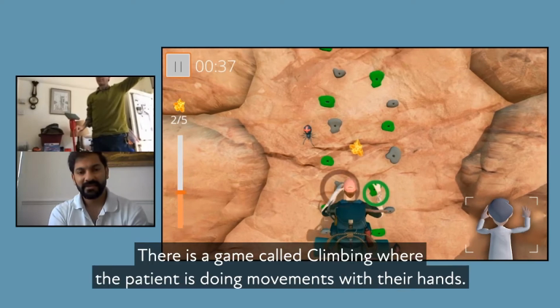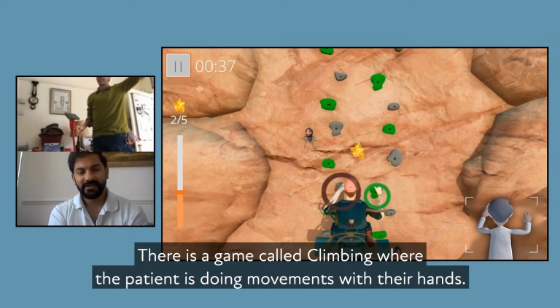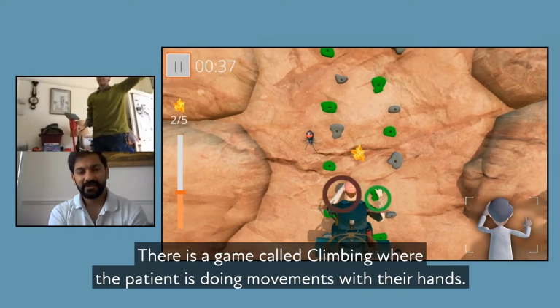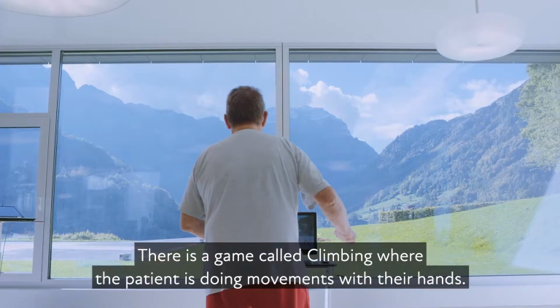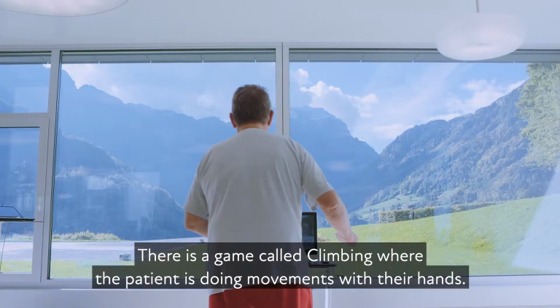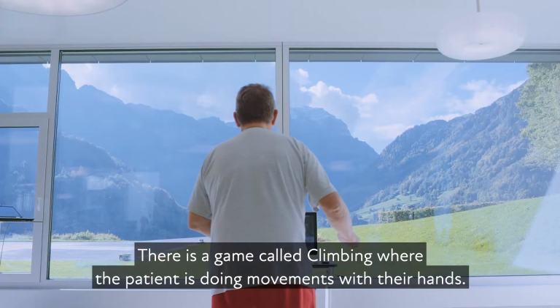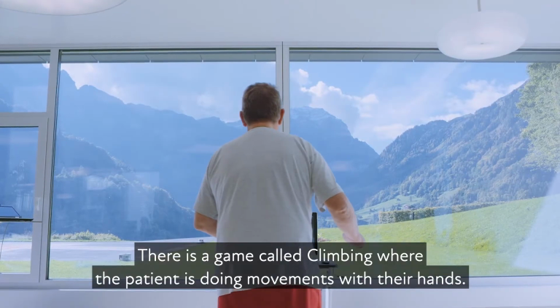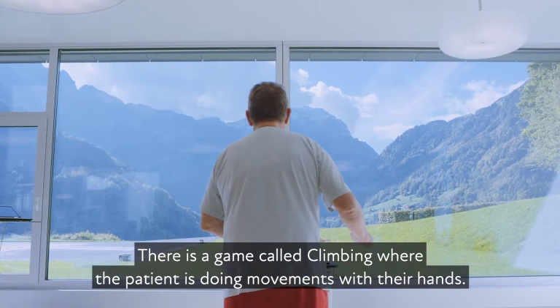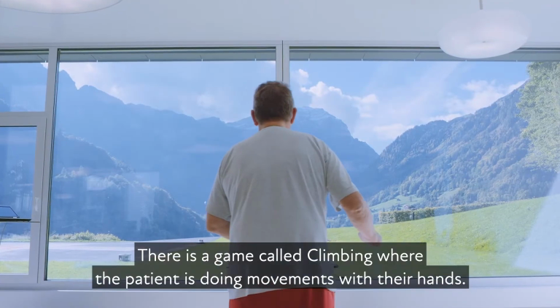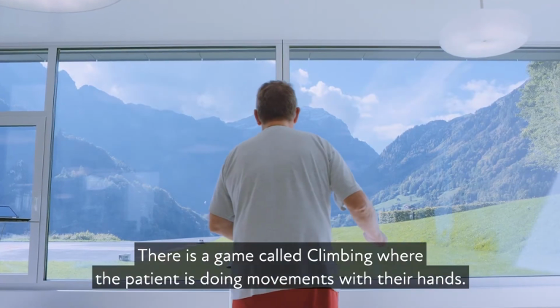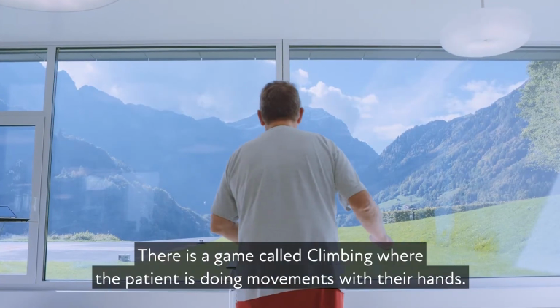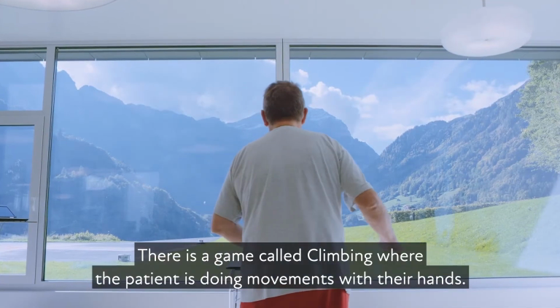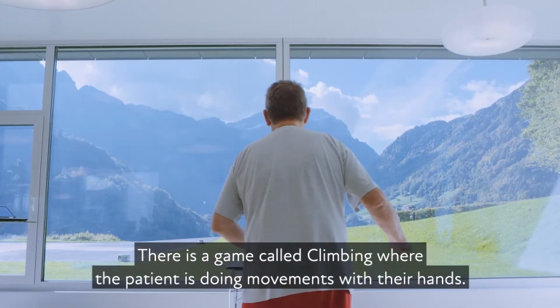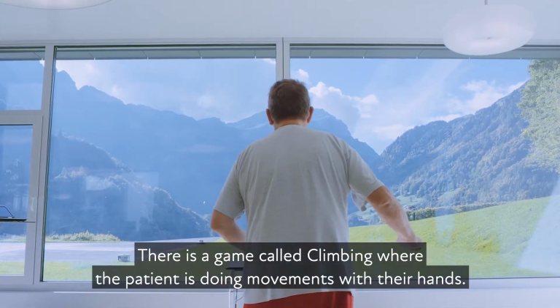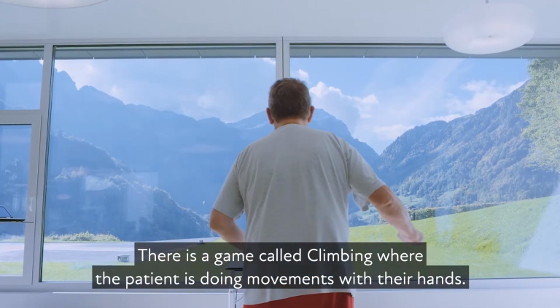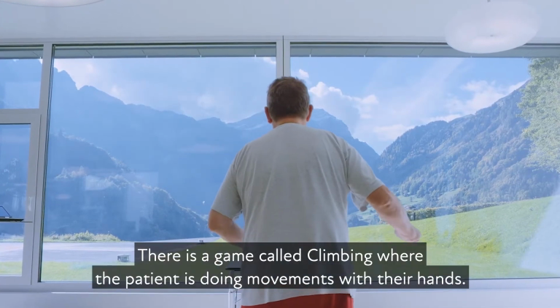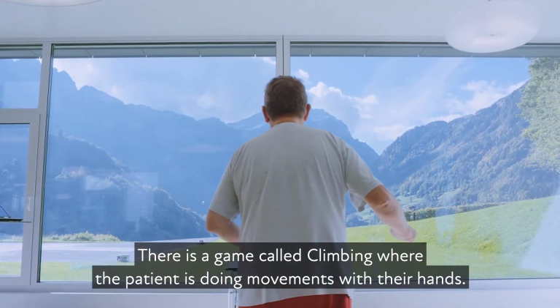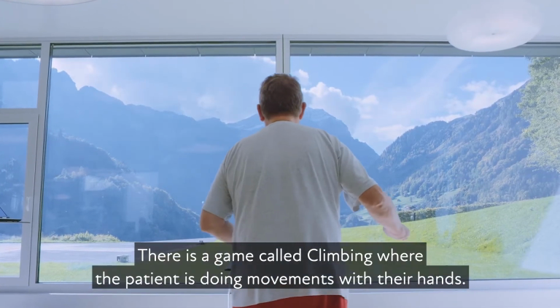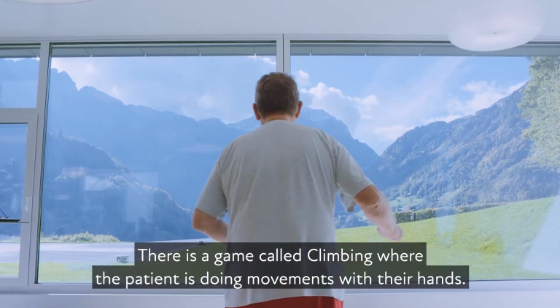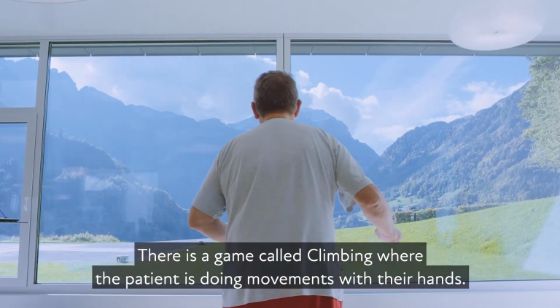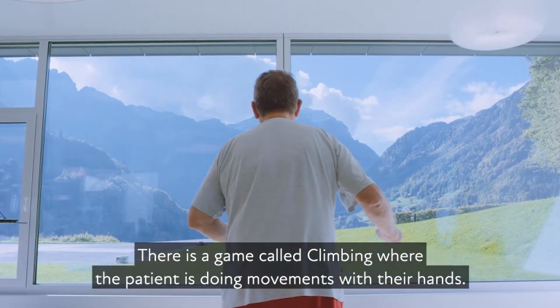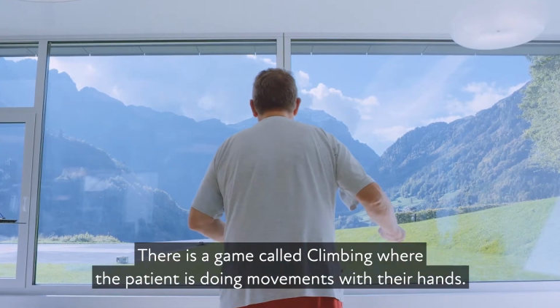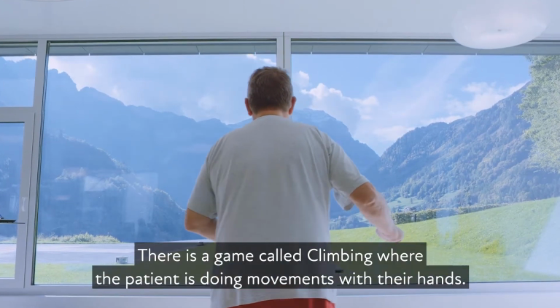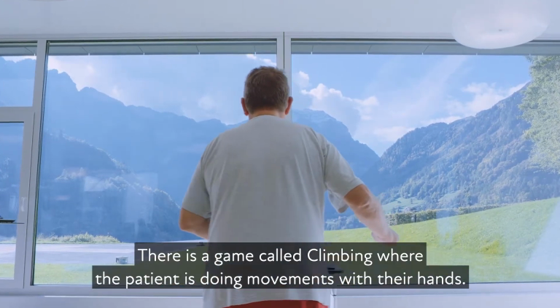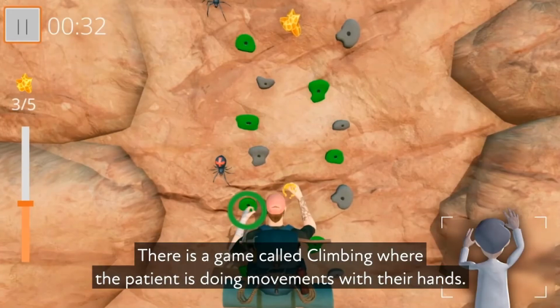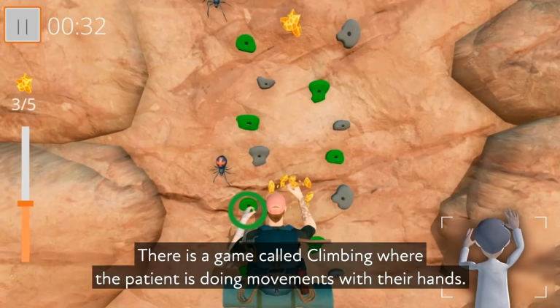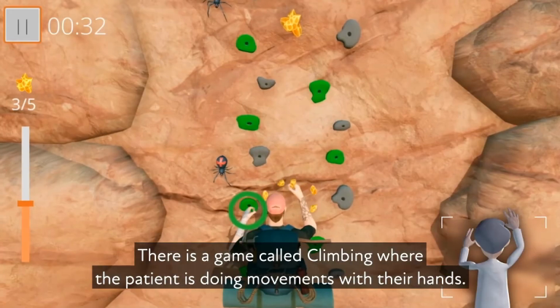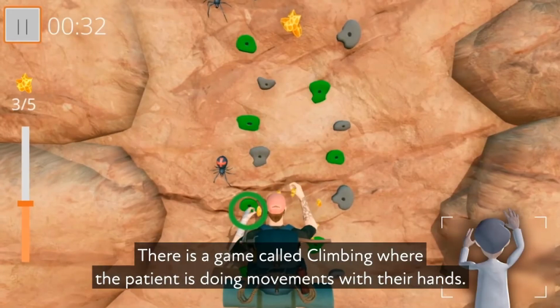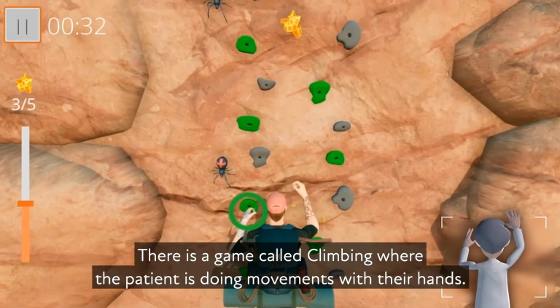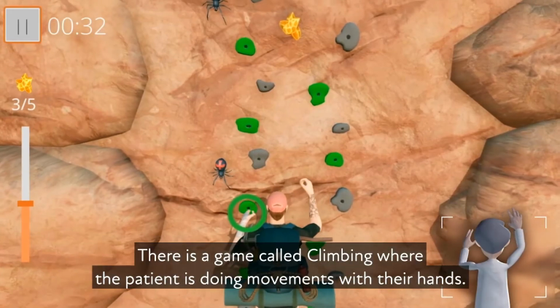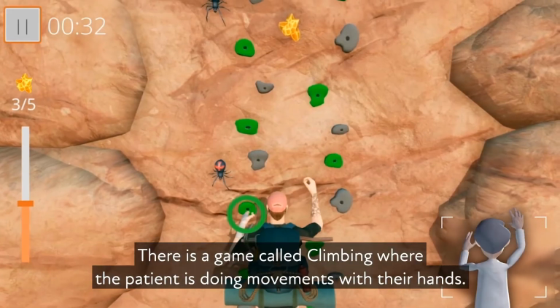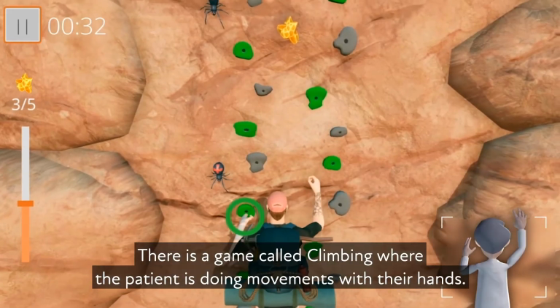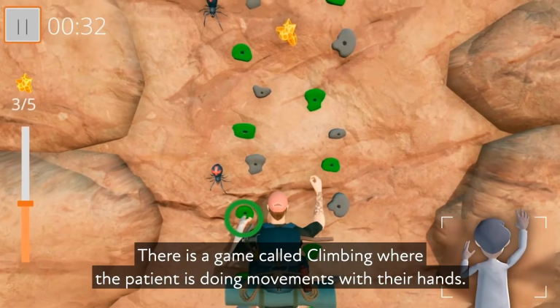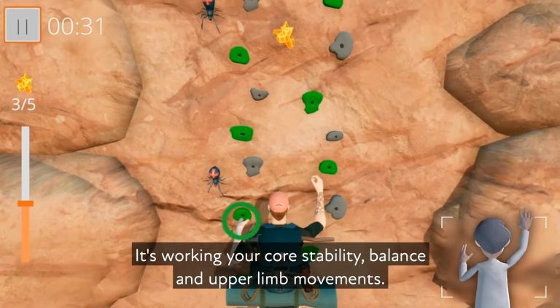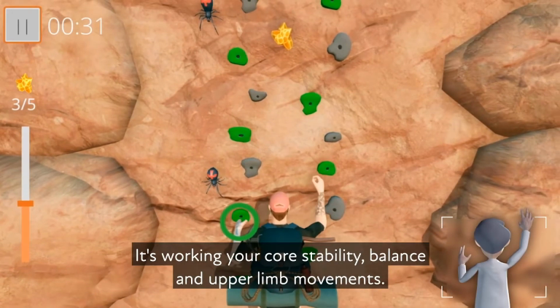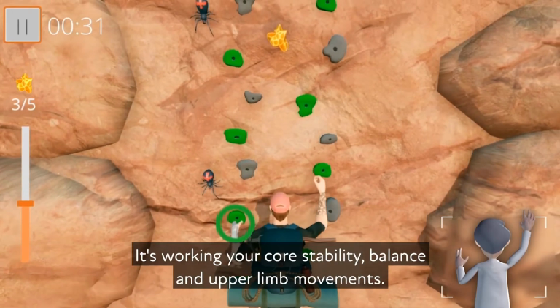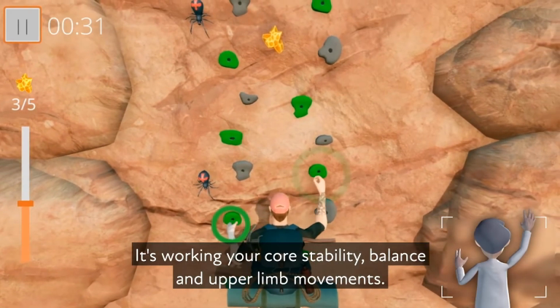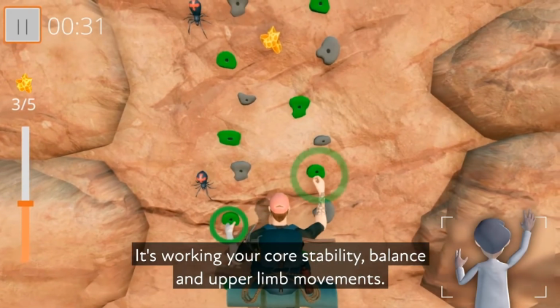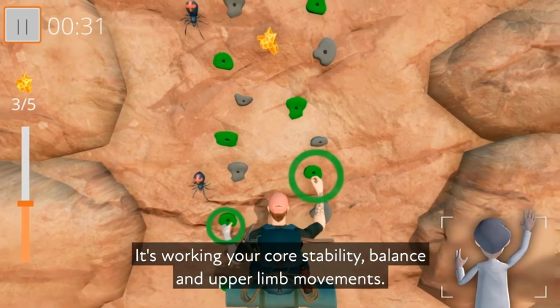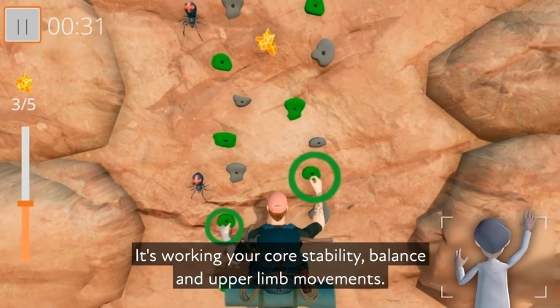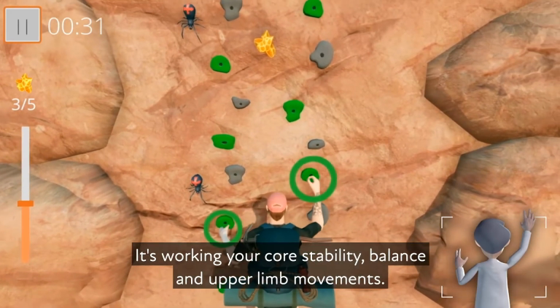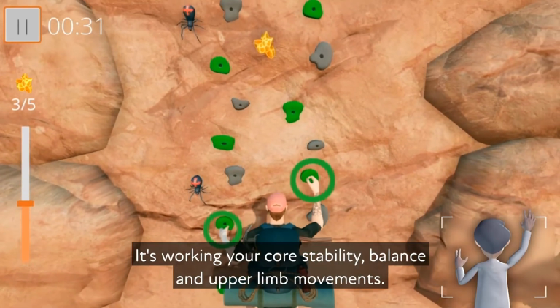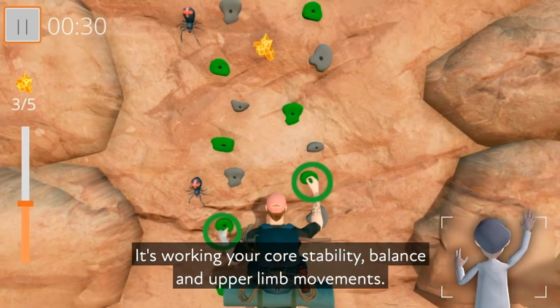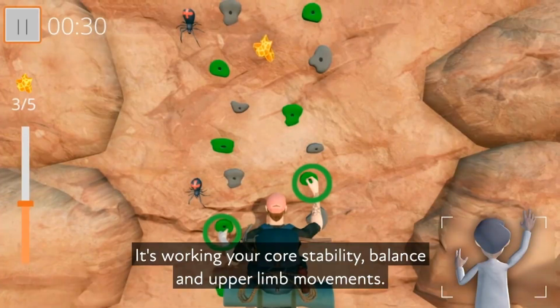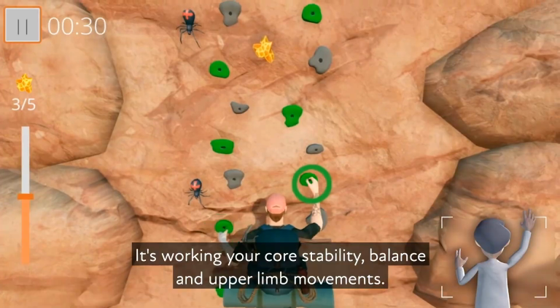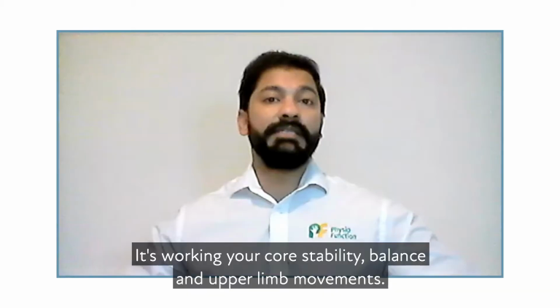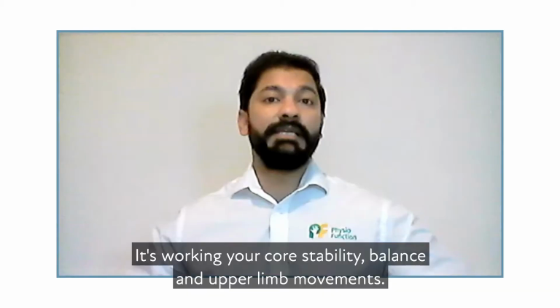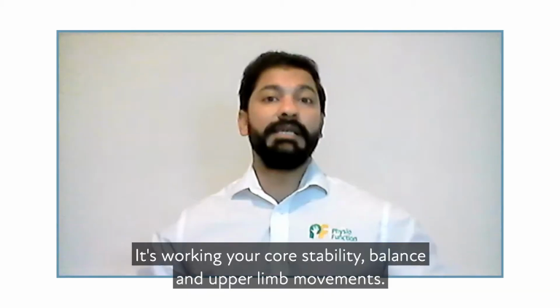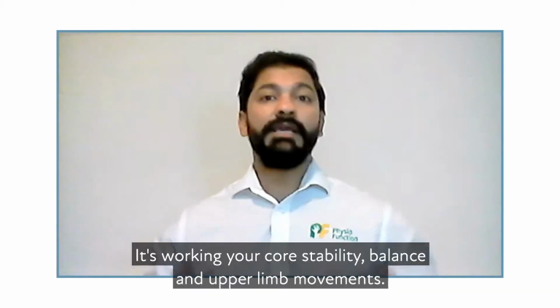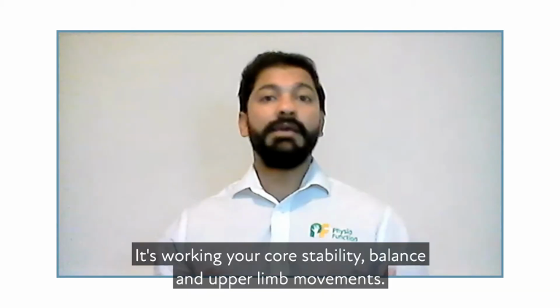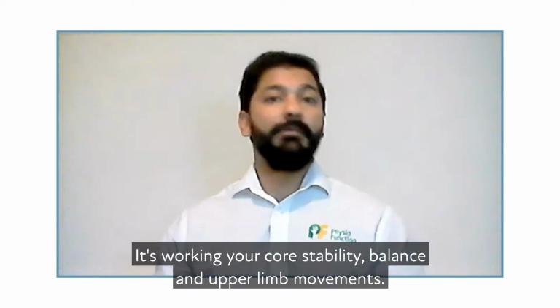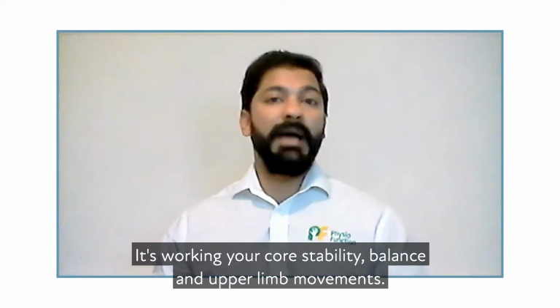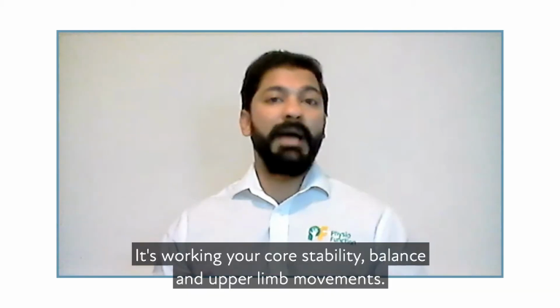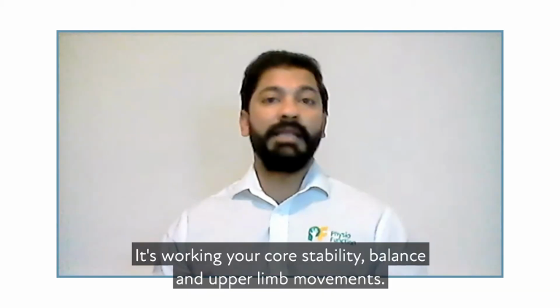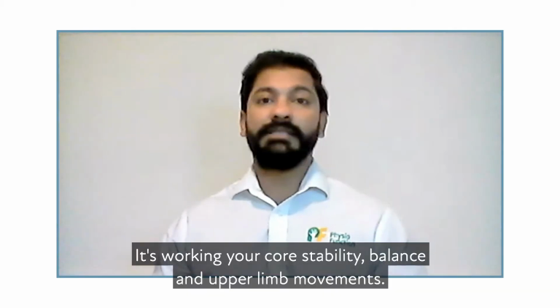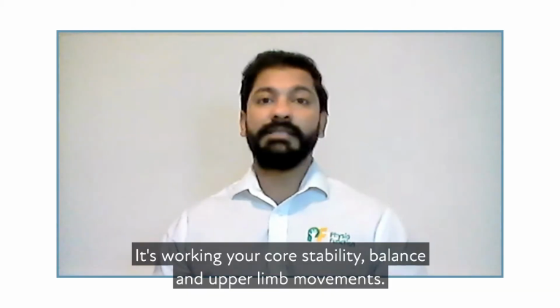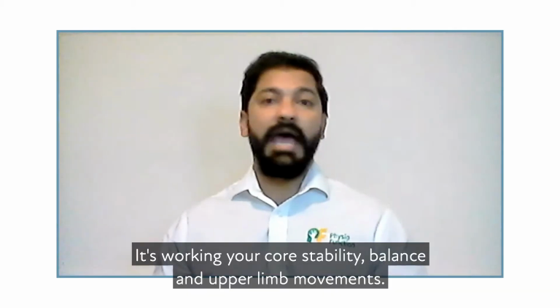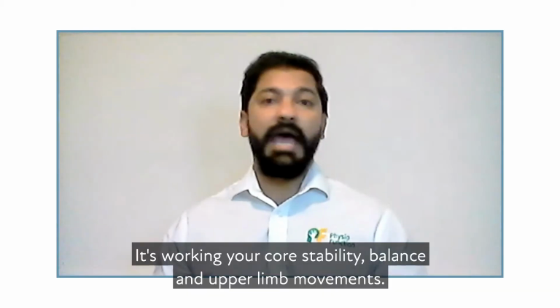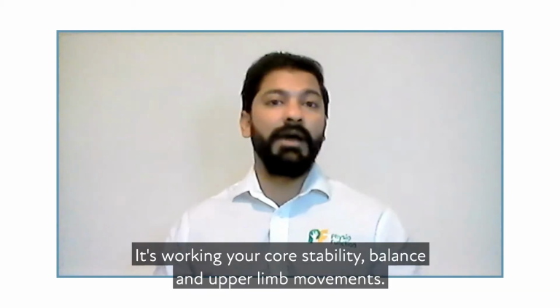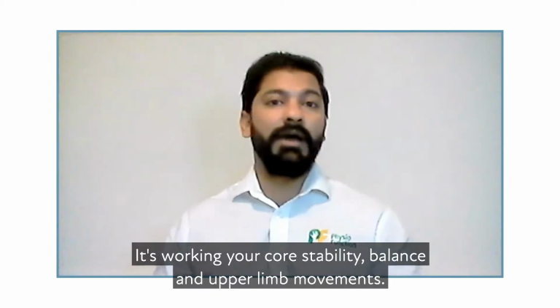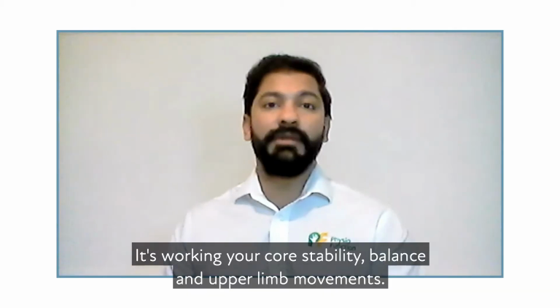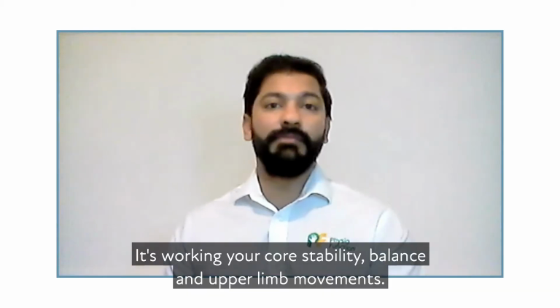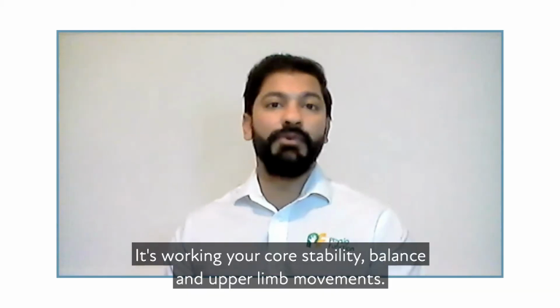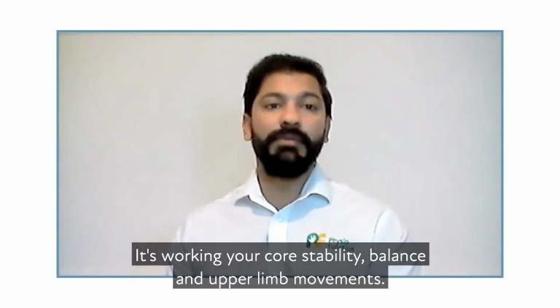There's a game called climbing where a patient is doing movements with their hands. It's working your core stability, balance and upper movements.